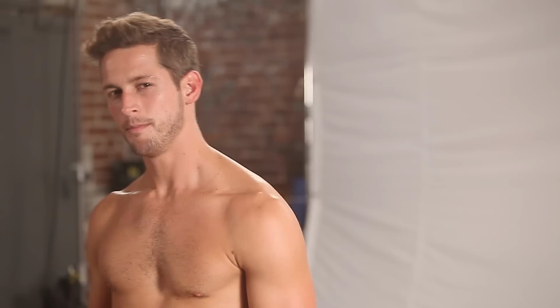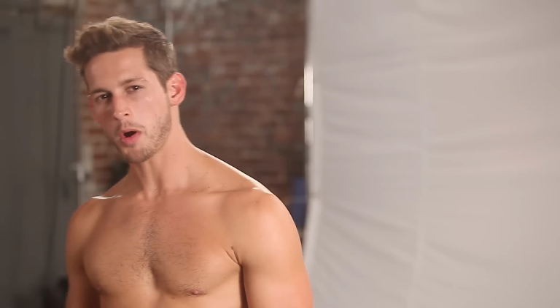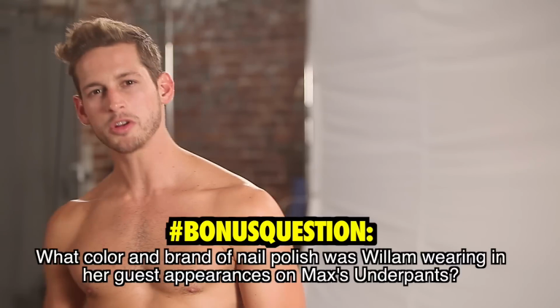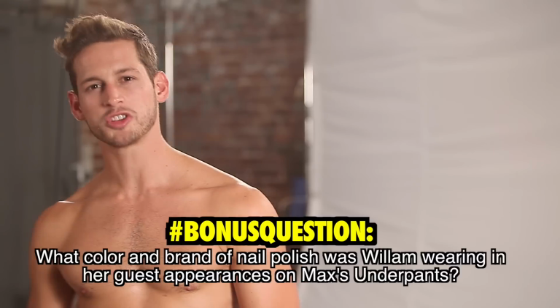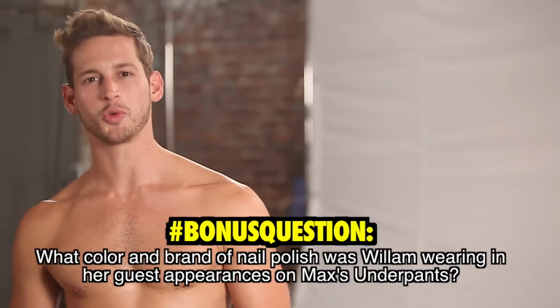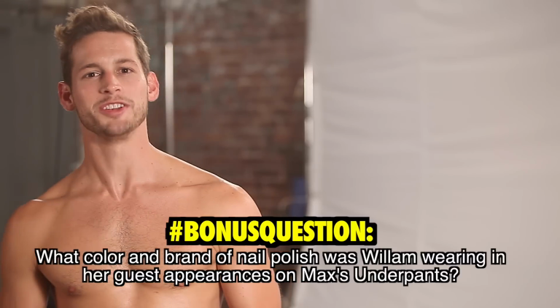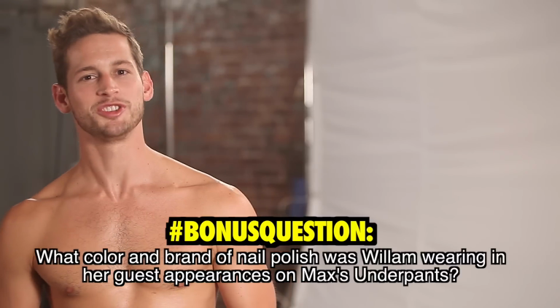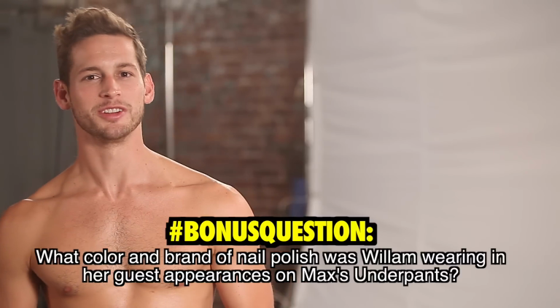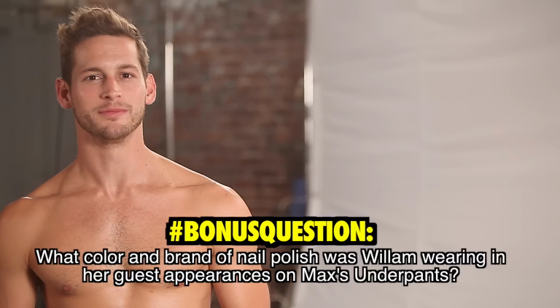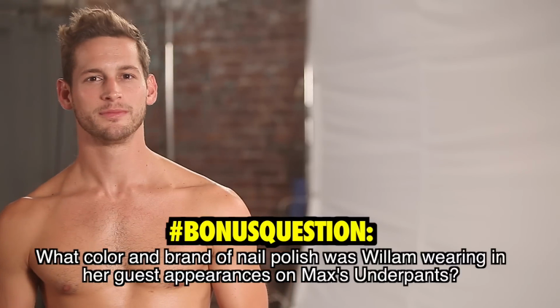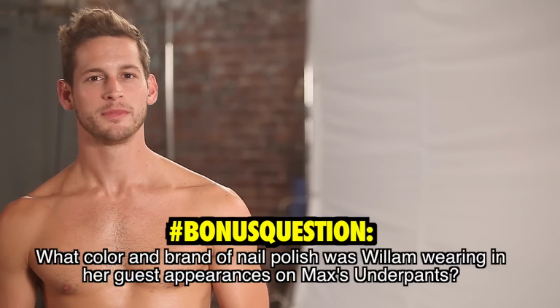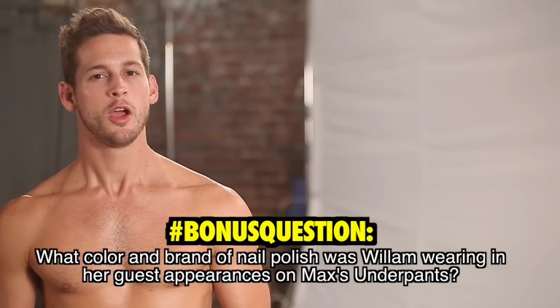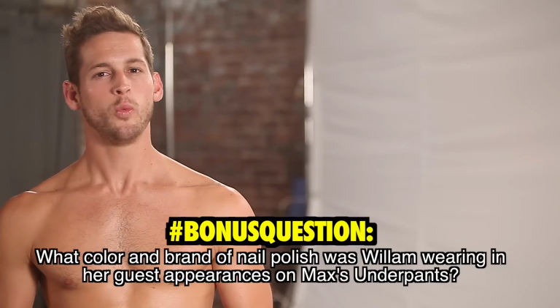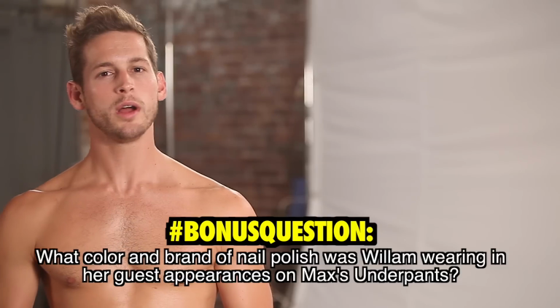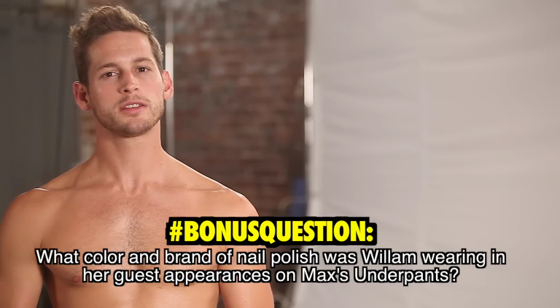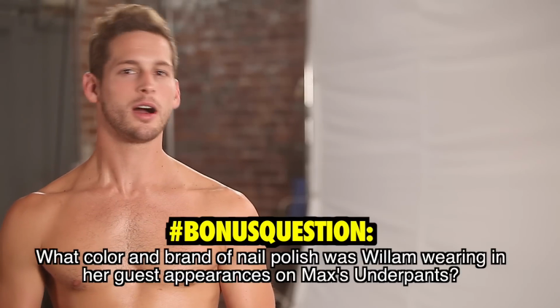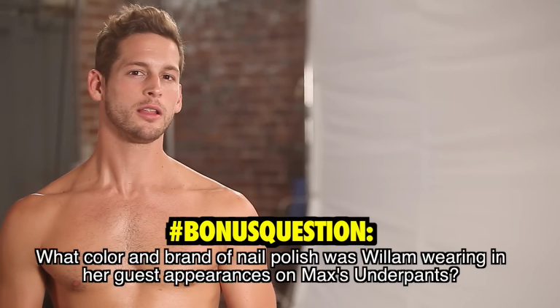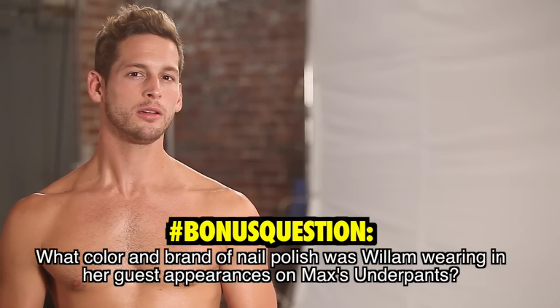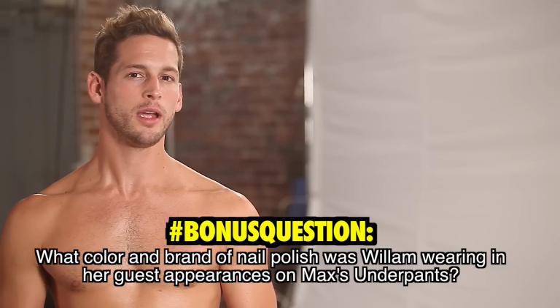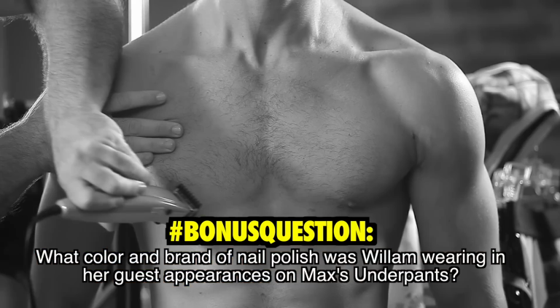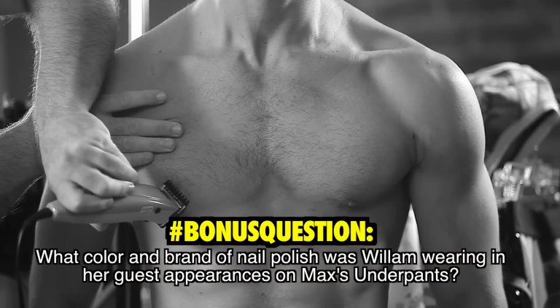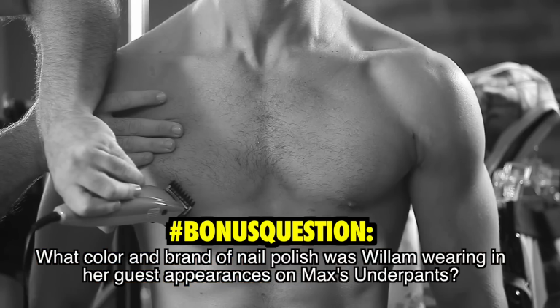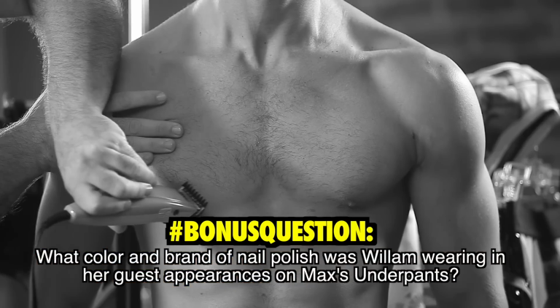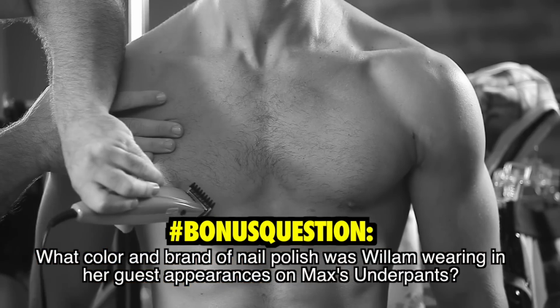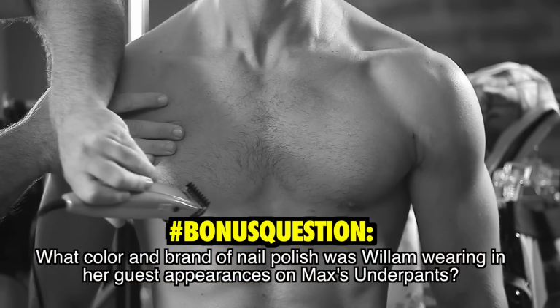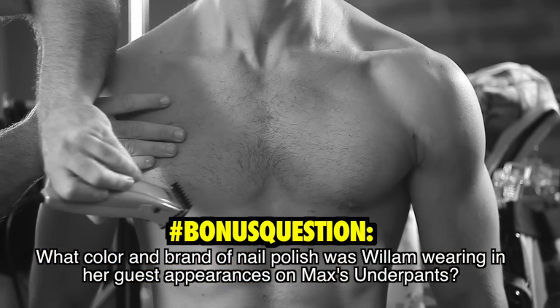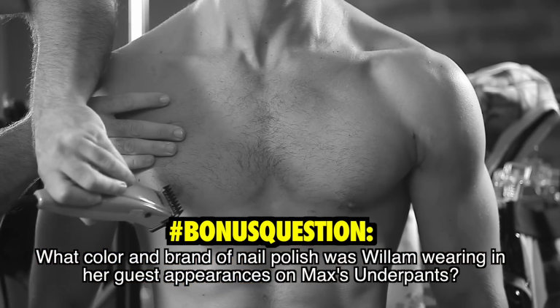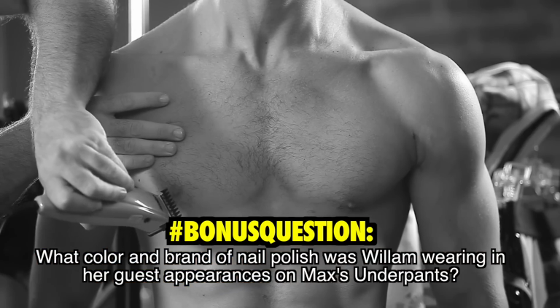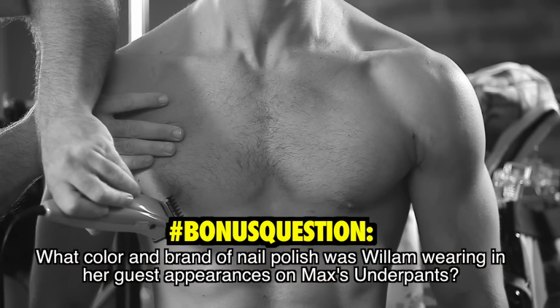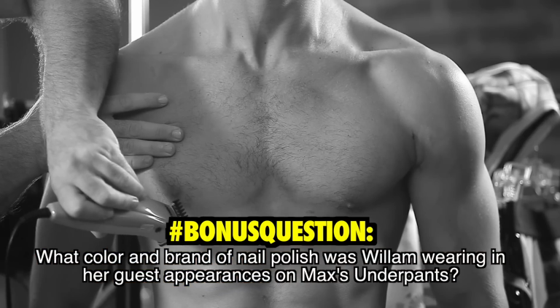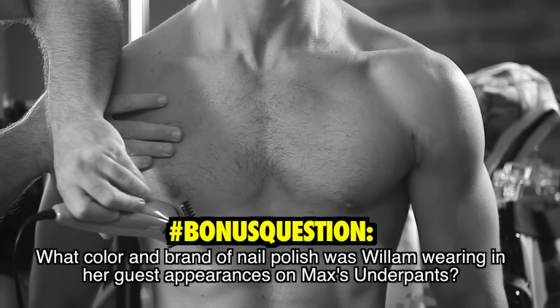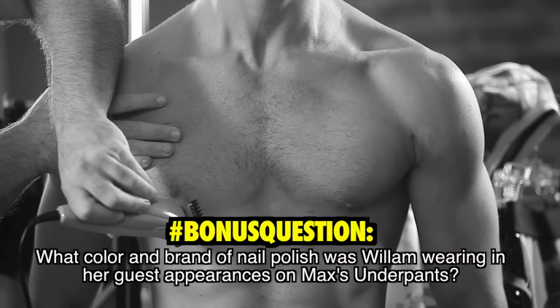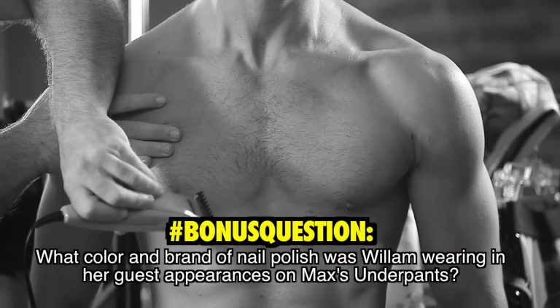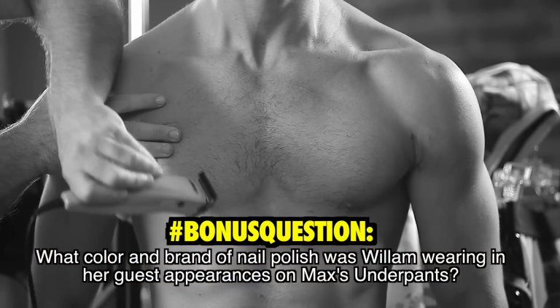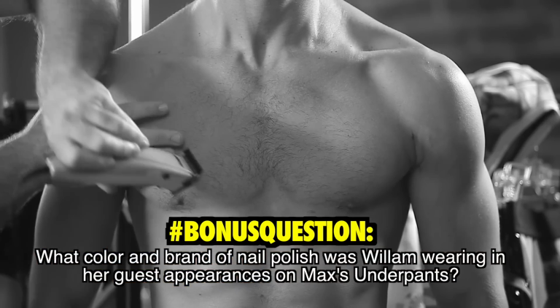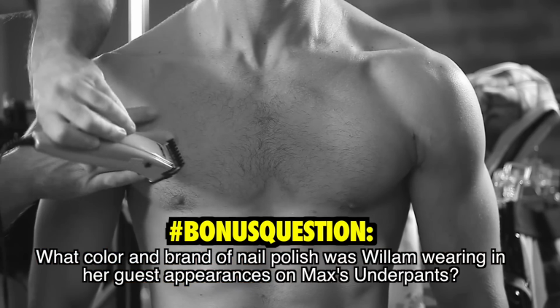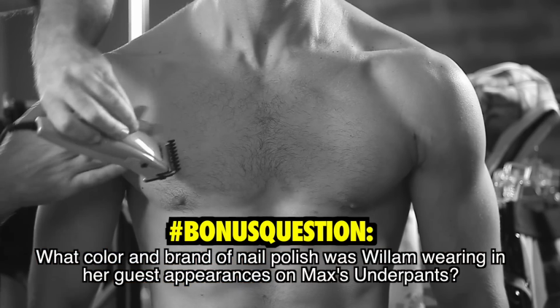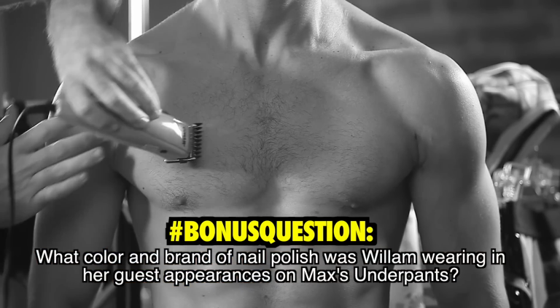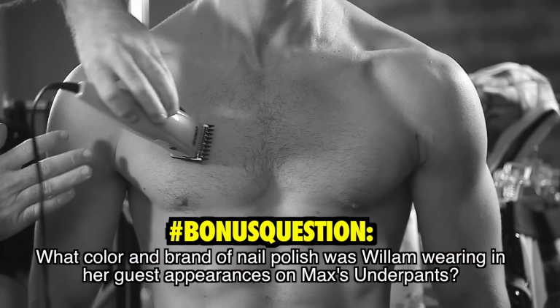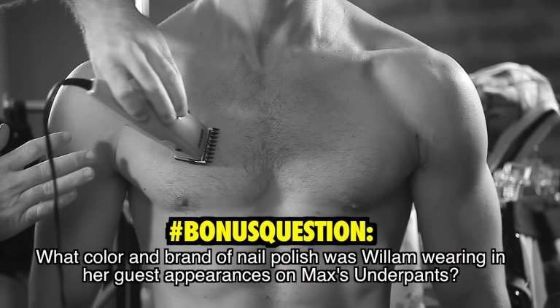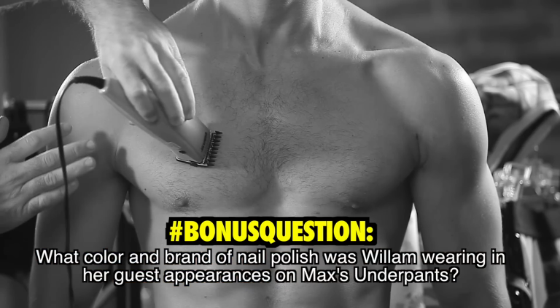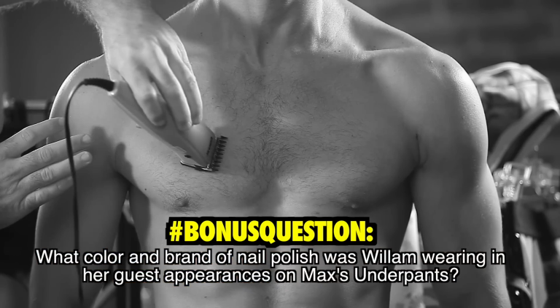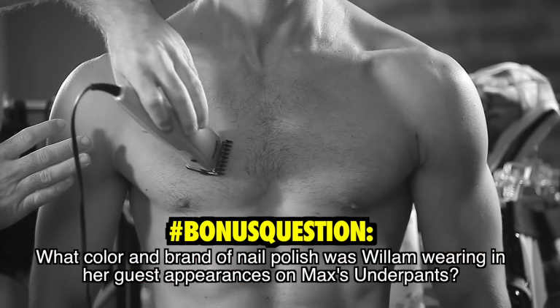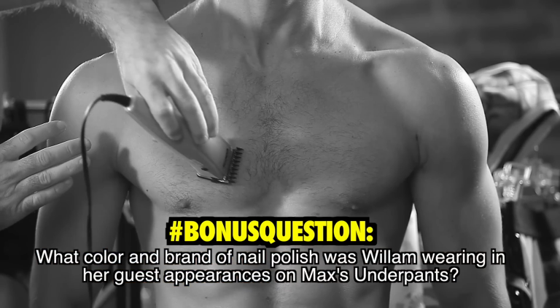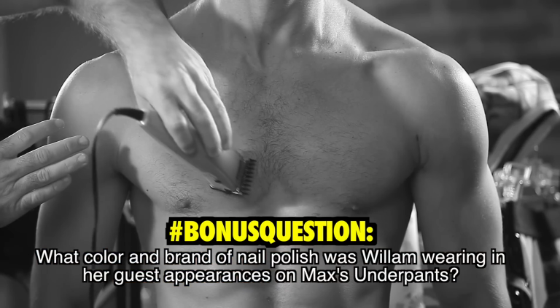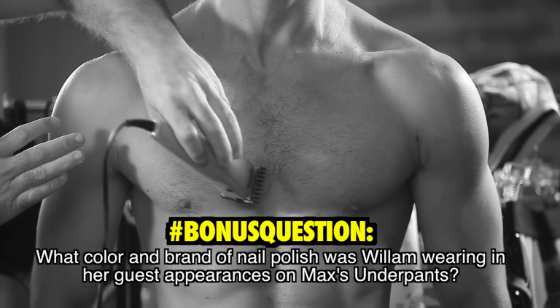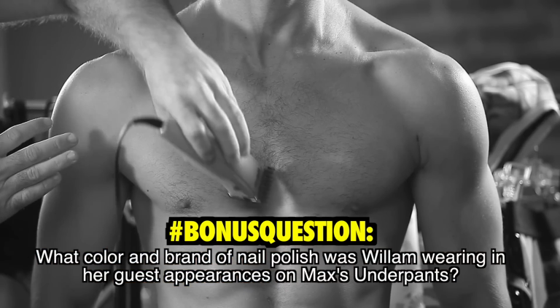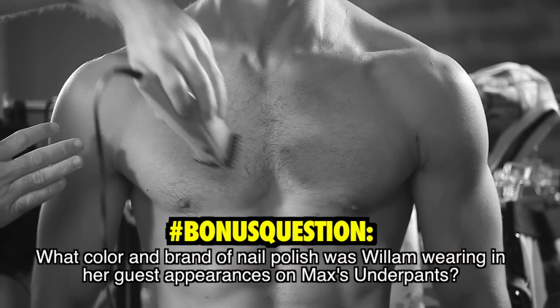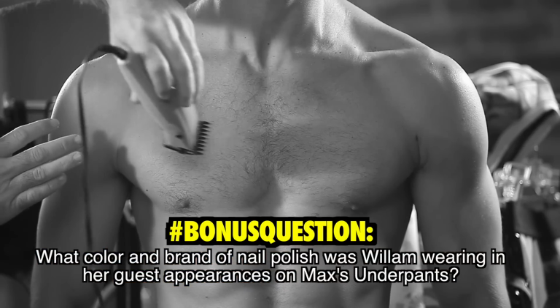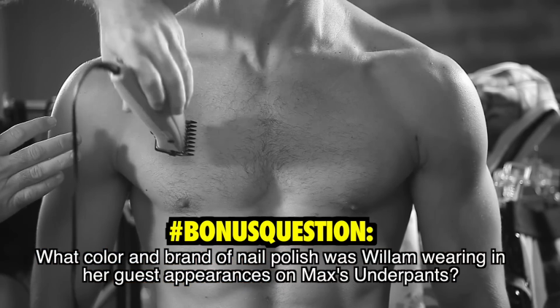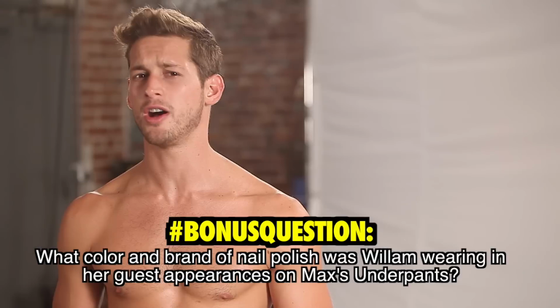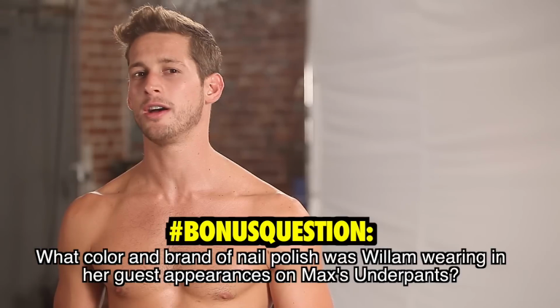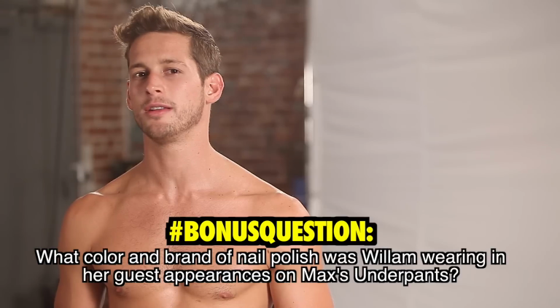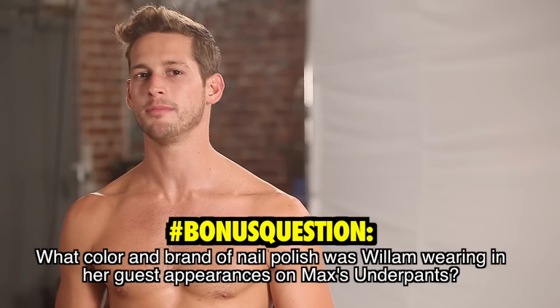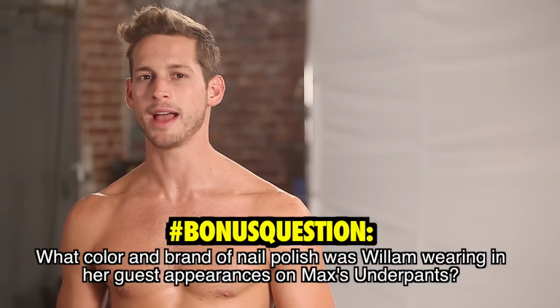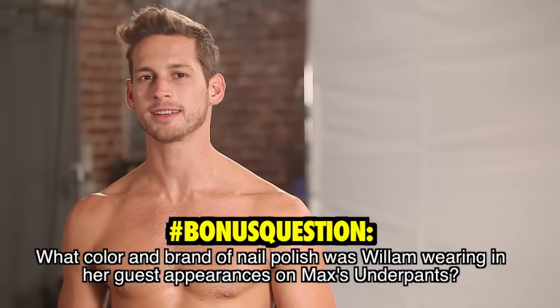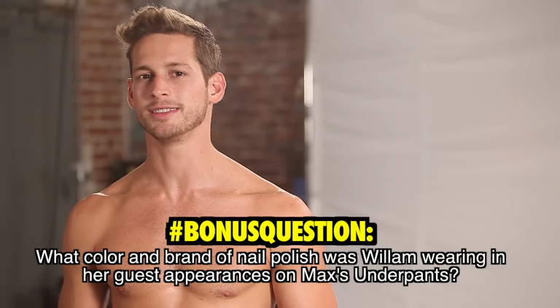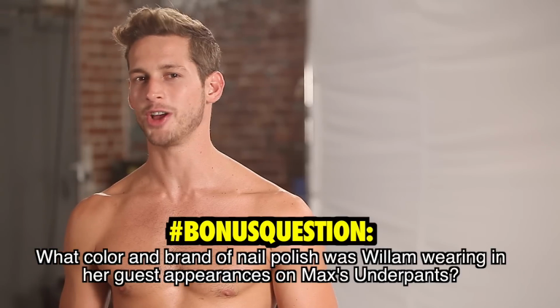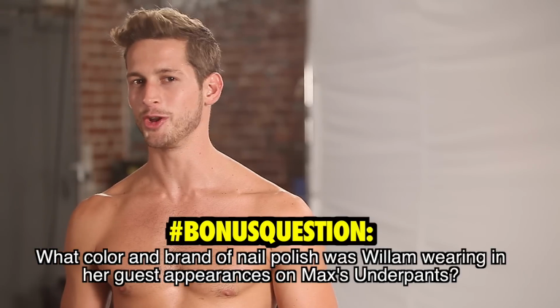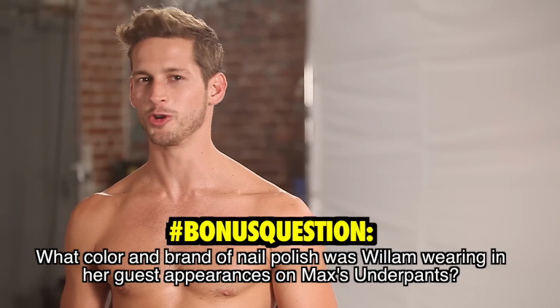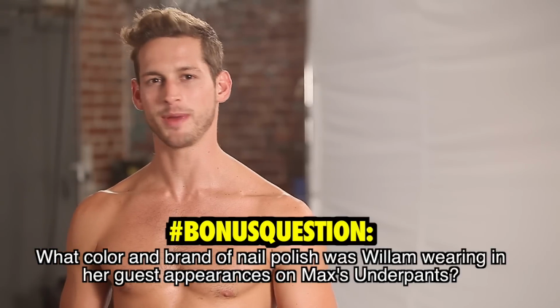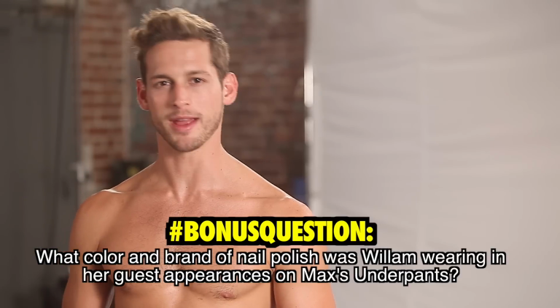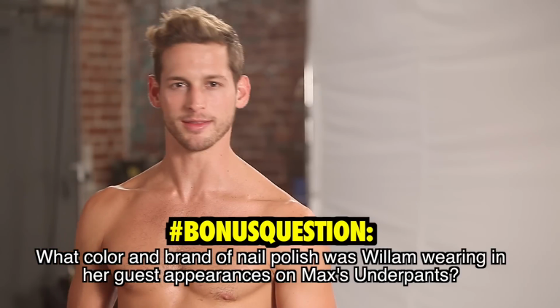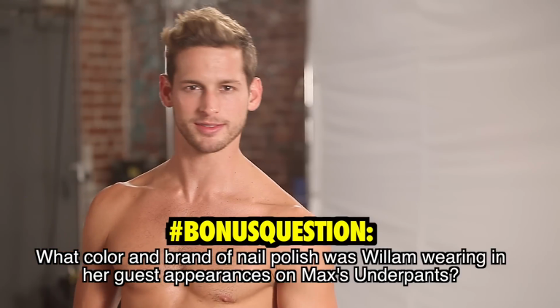Bonus question: What color and brand of nail polish was Willem wearing in her guest appearances on Max's Underpants?